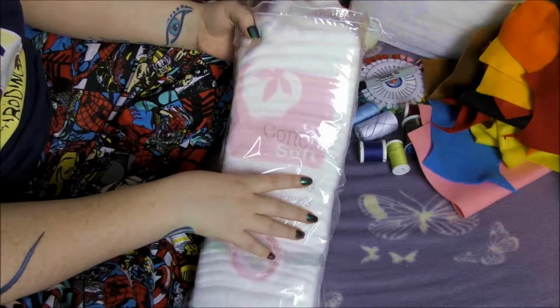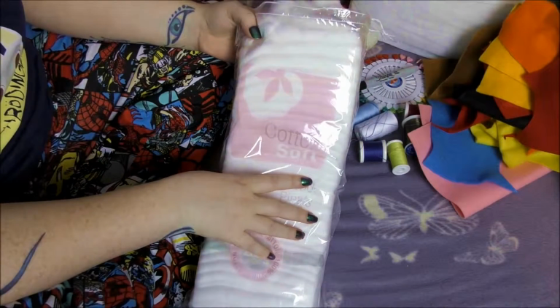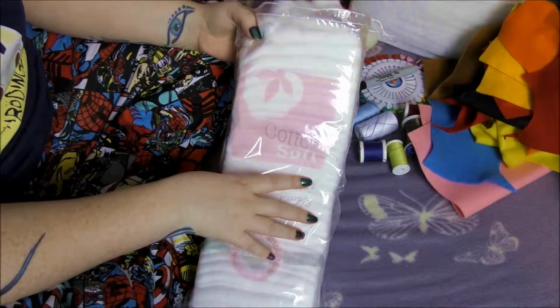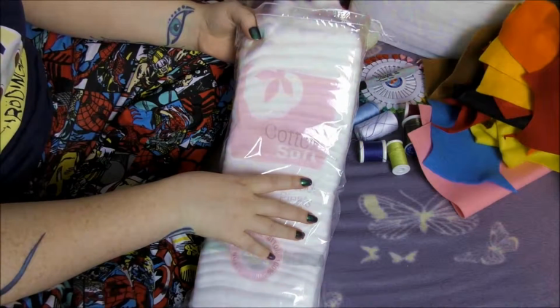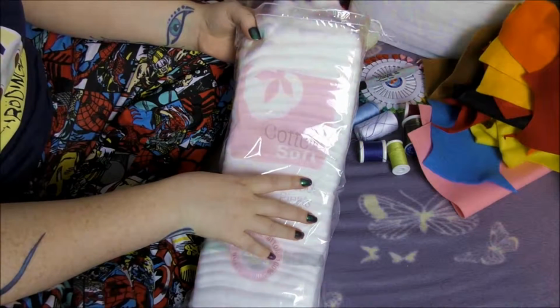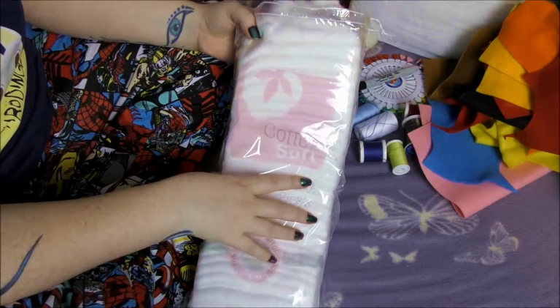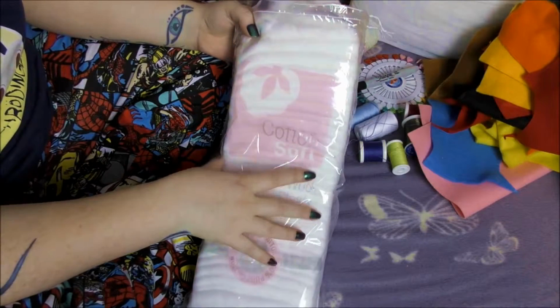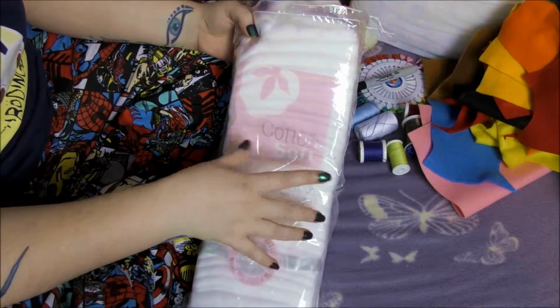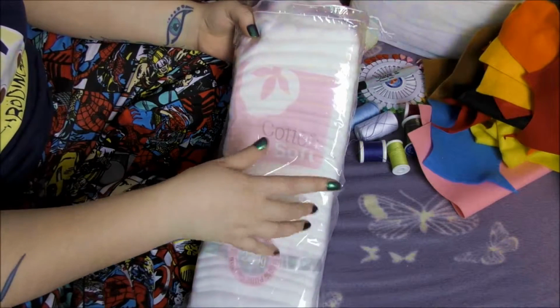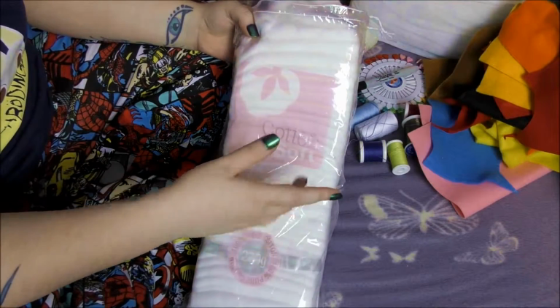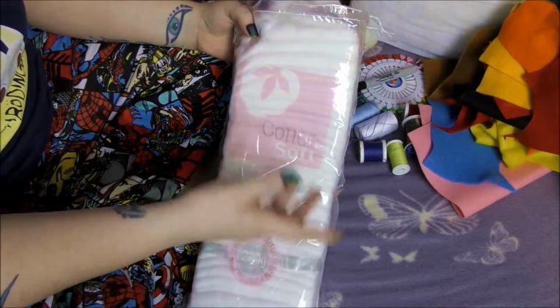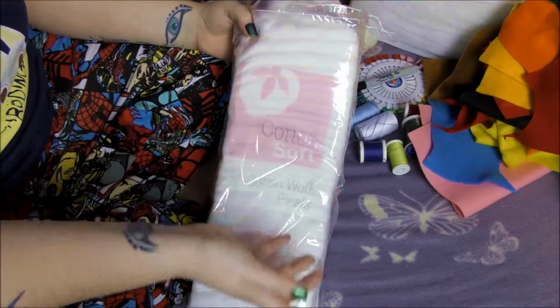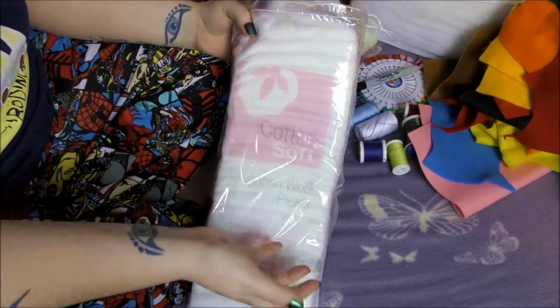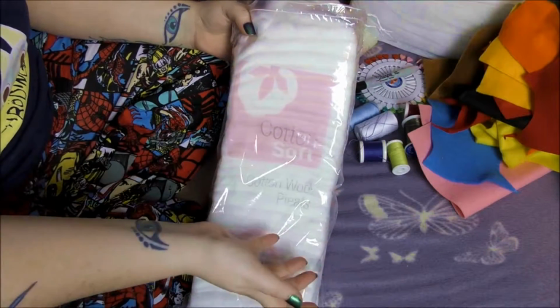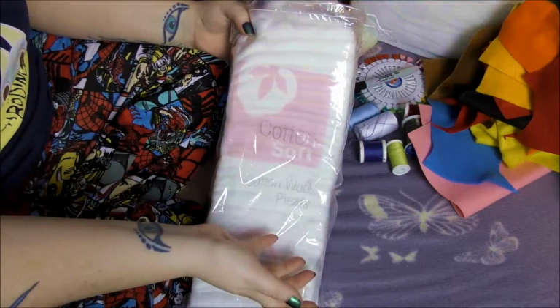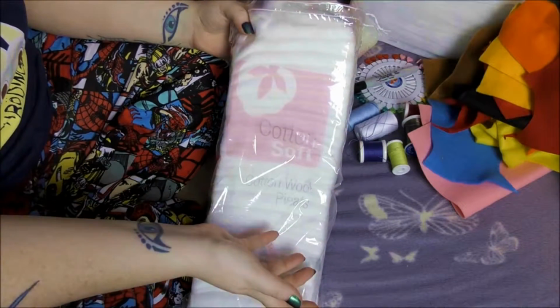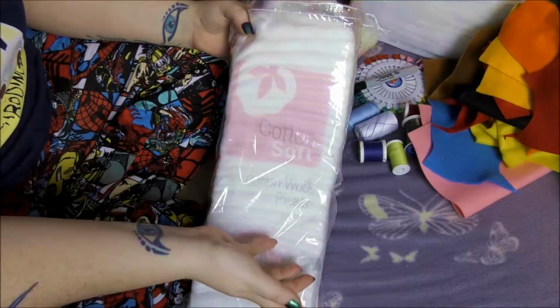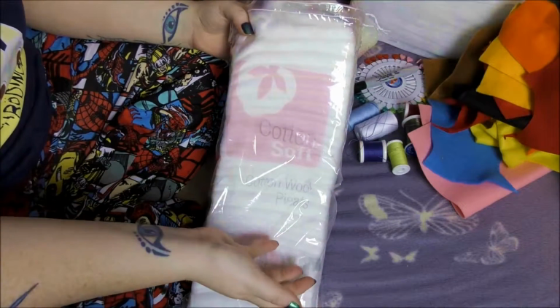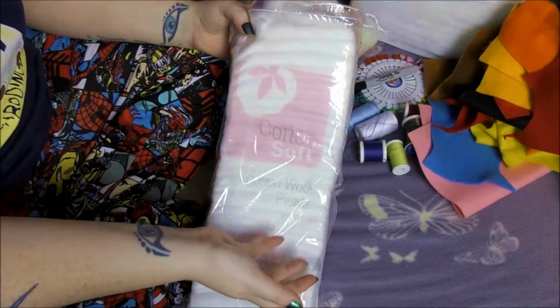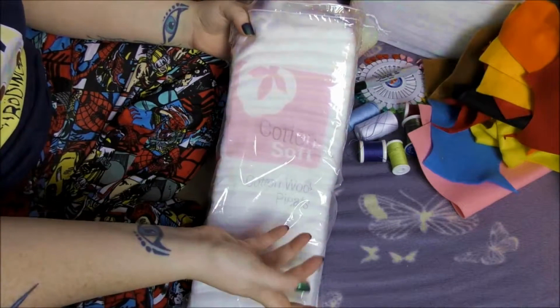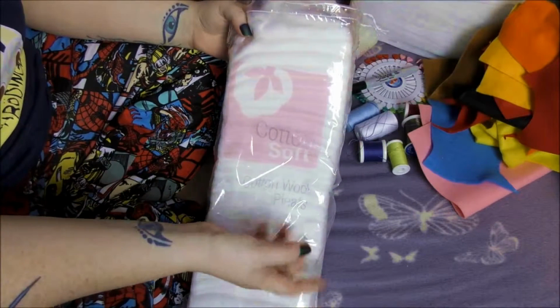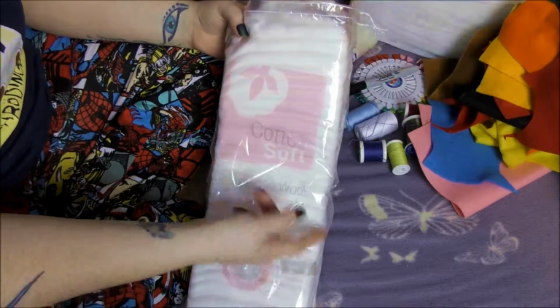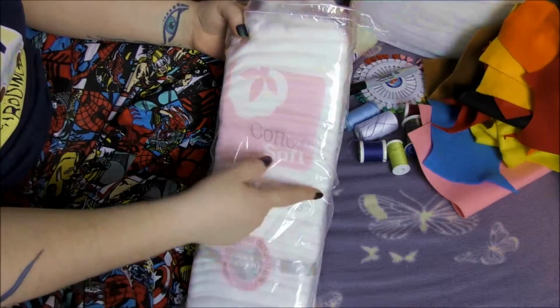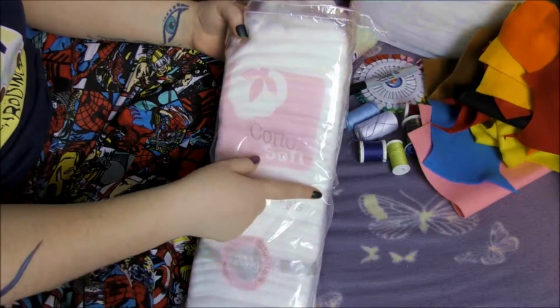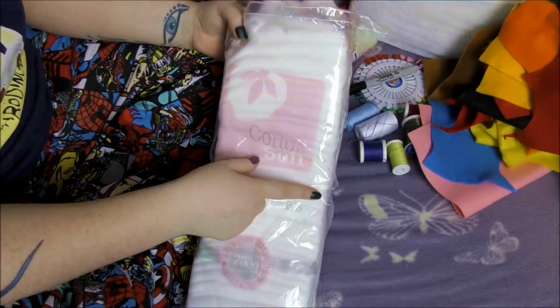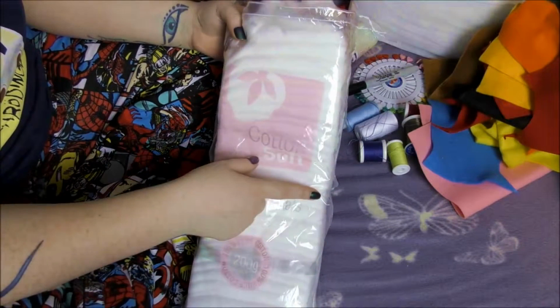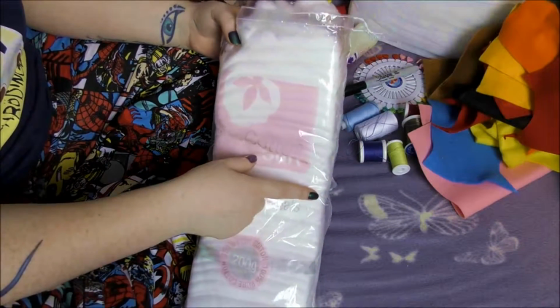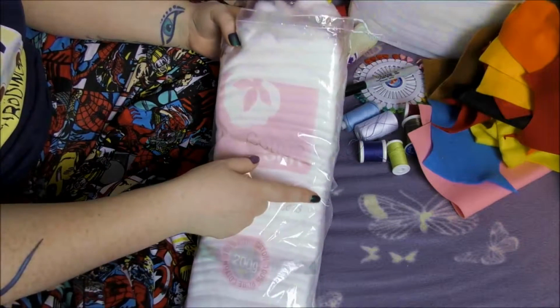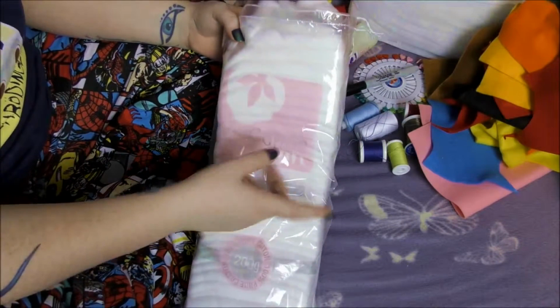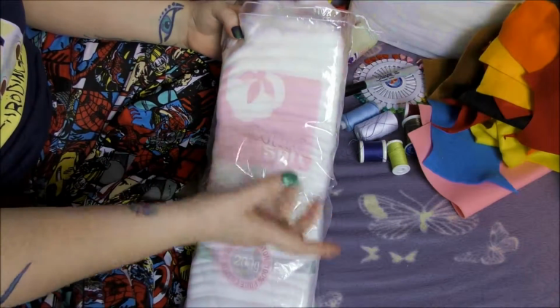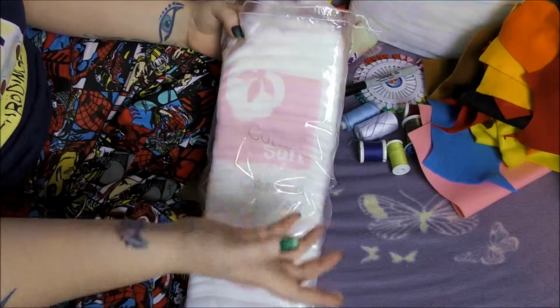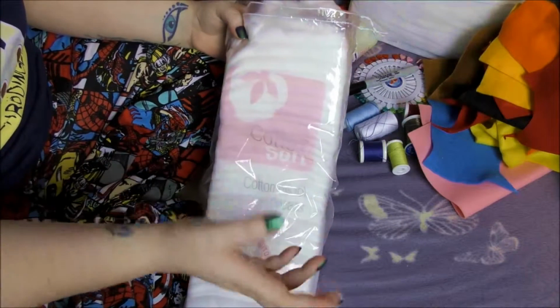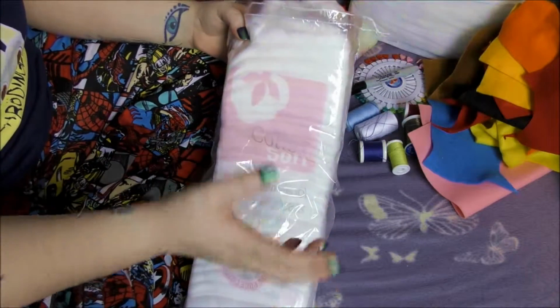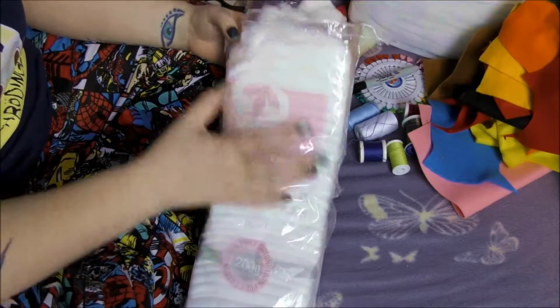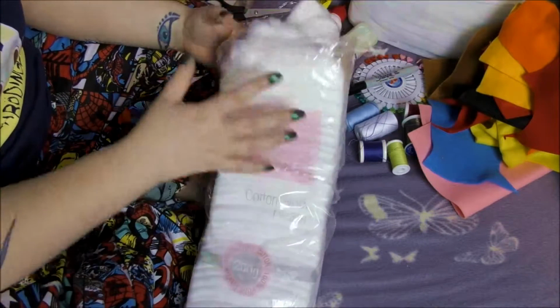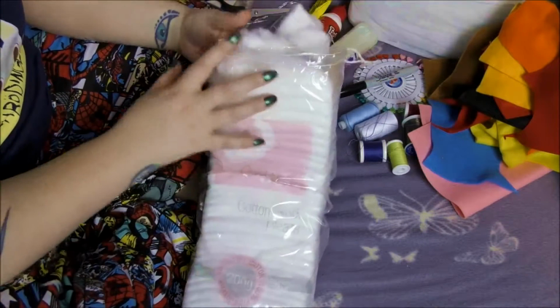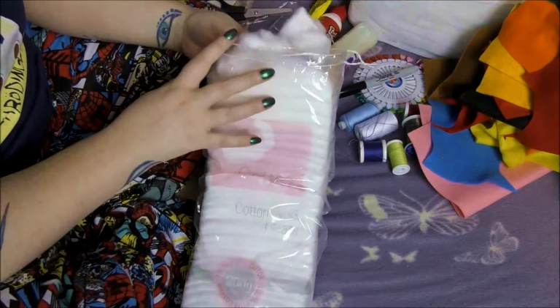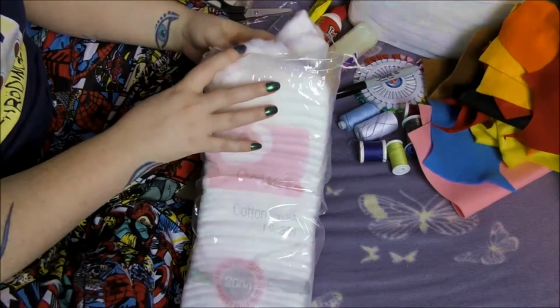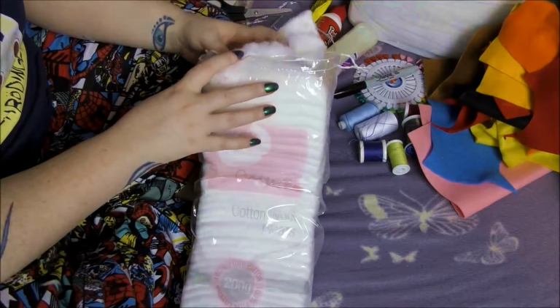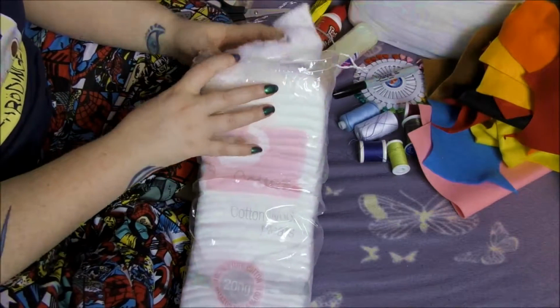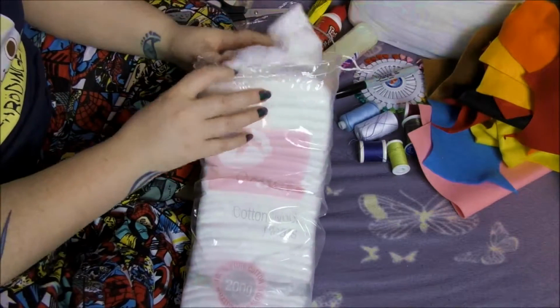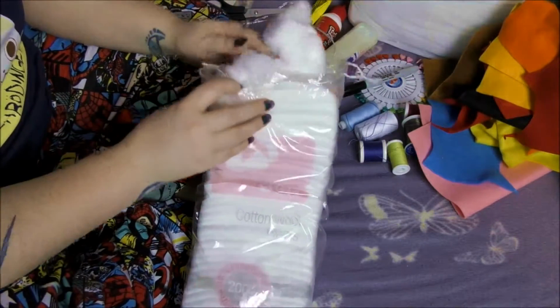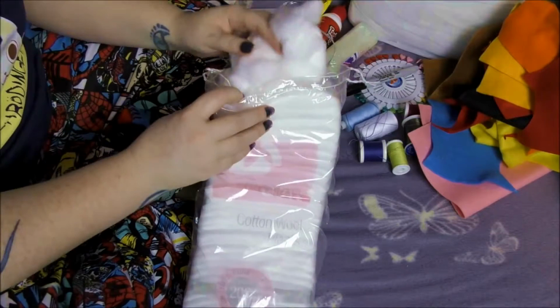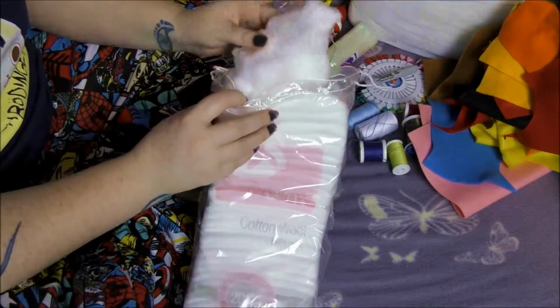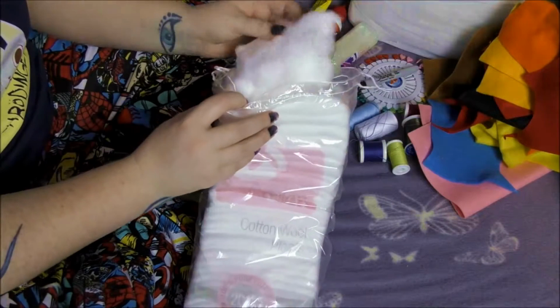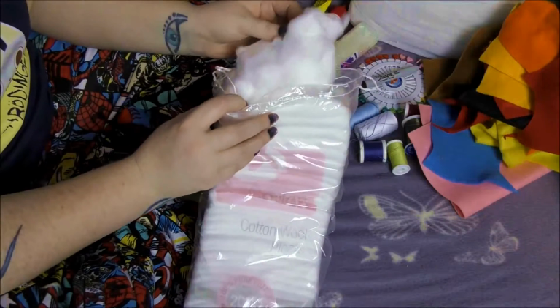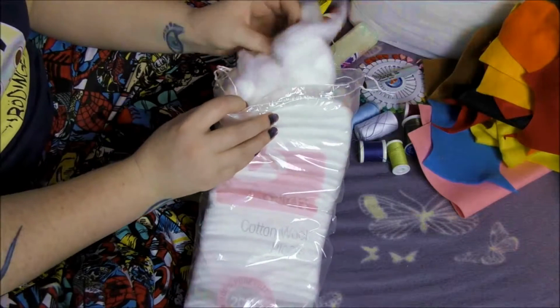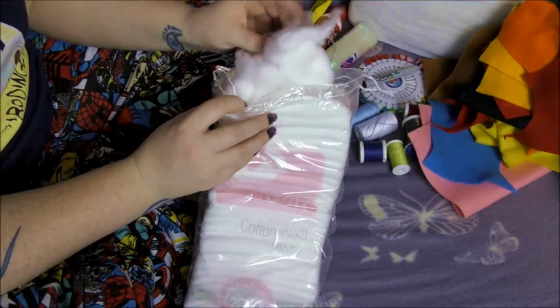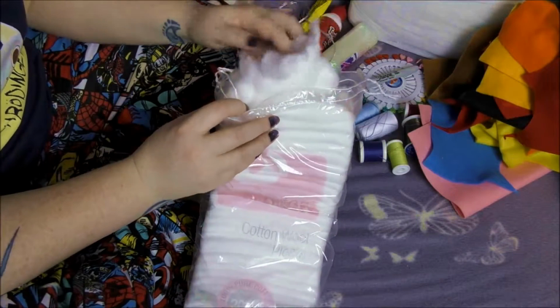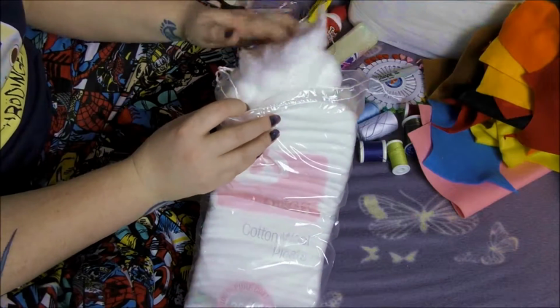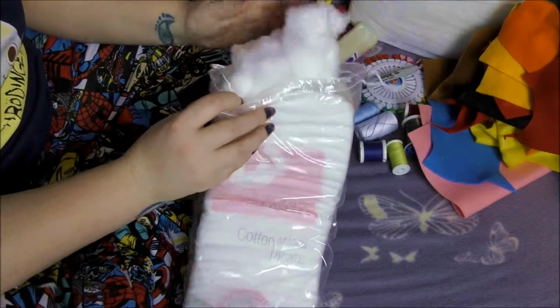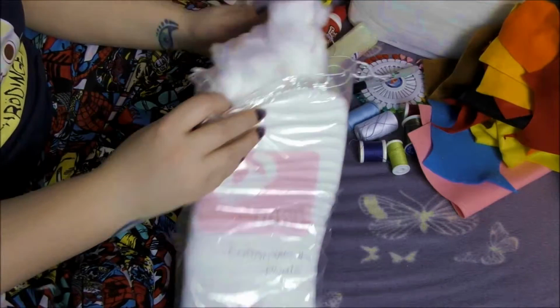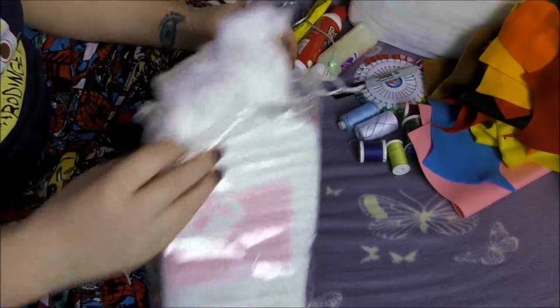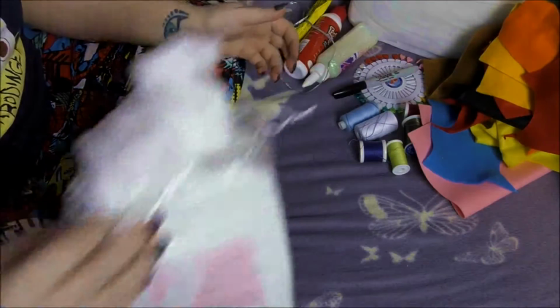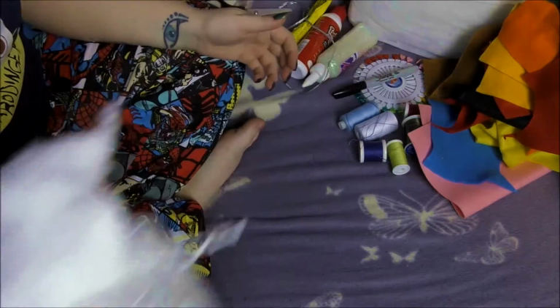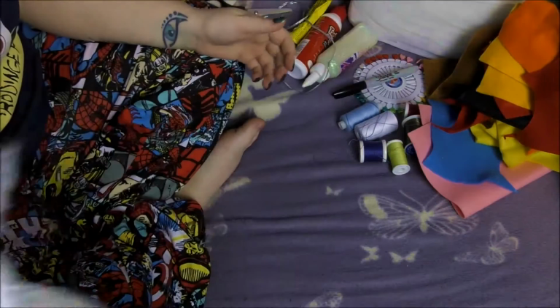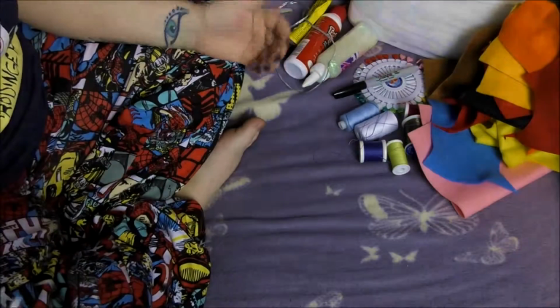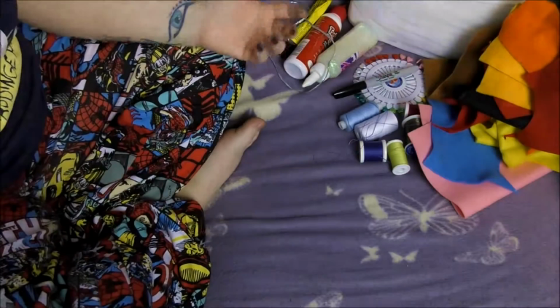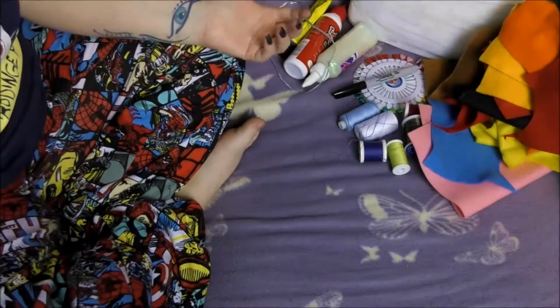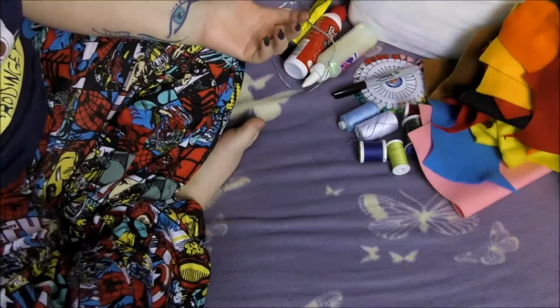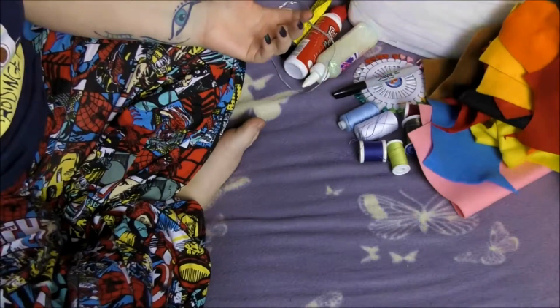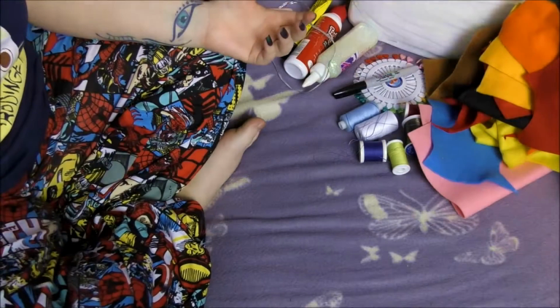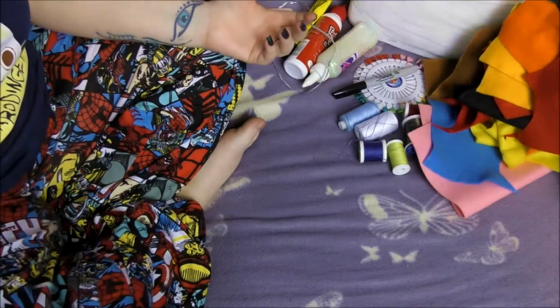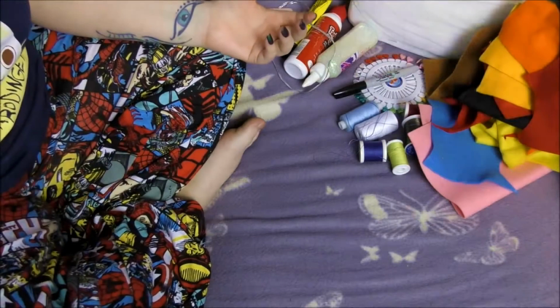You can use an old pillow, the insides of an old pillow, an old cuddly toy — anything that you can stuff it with. Even paper.